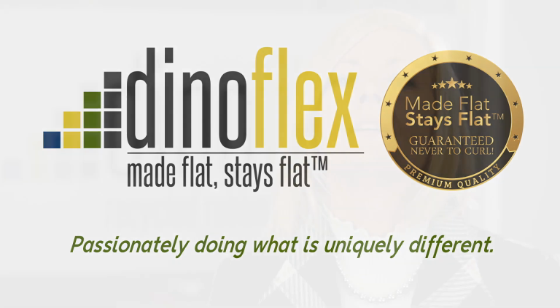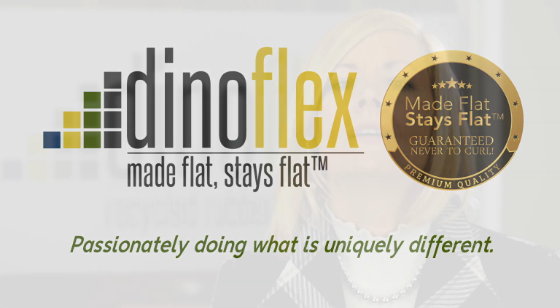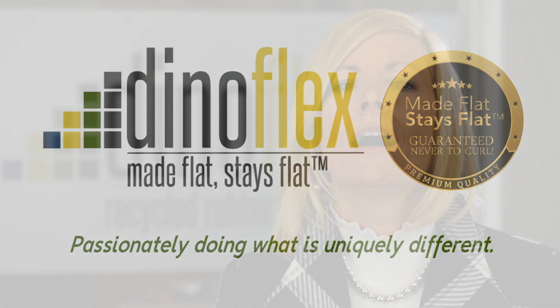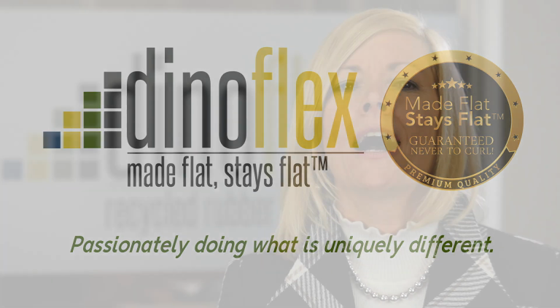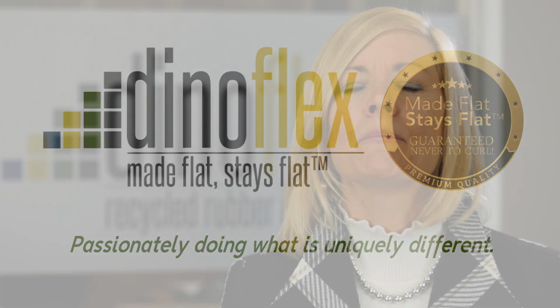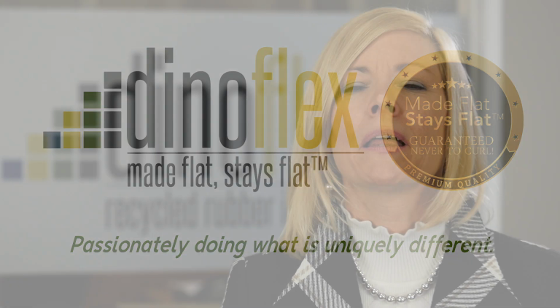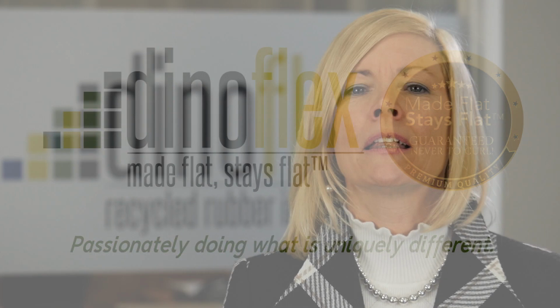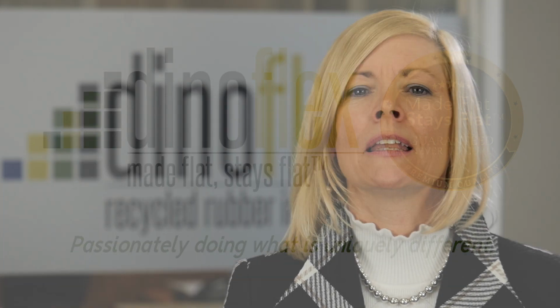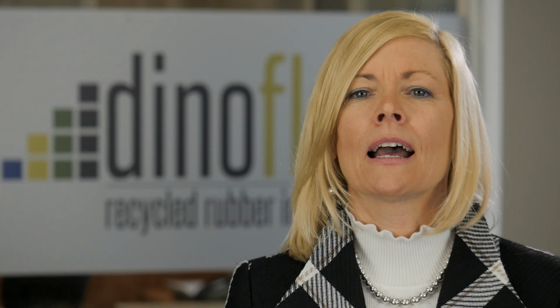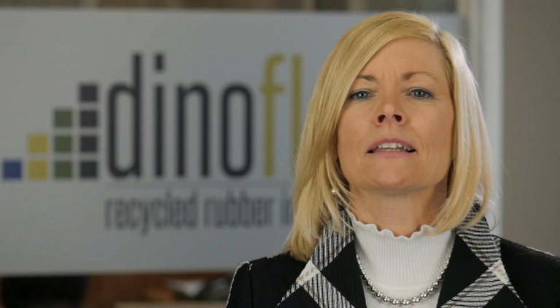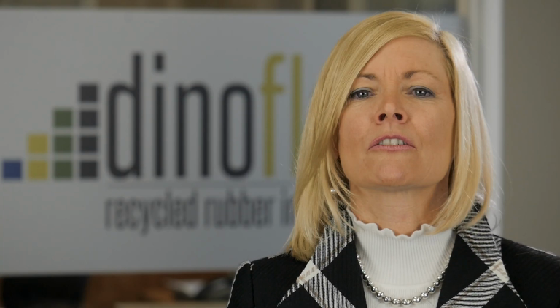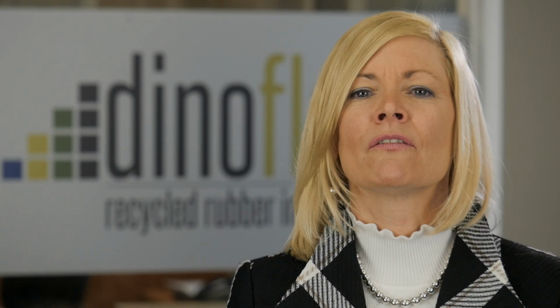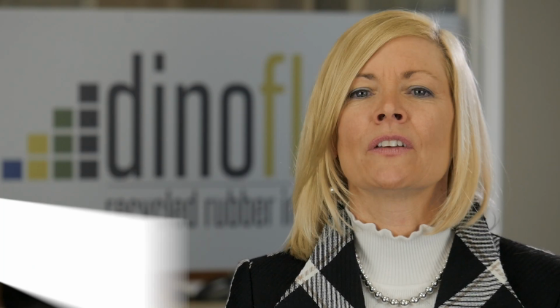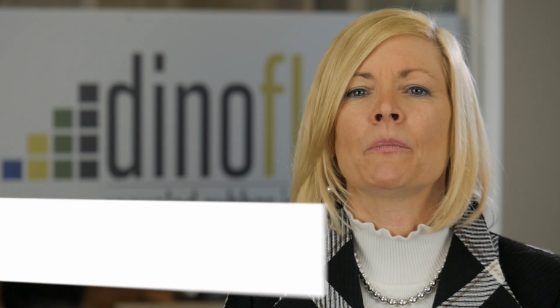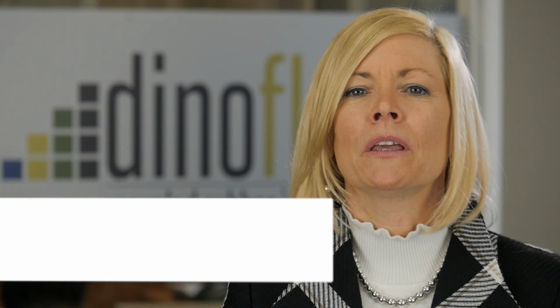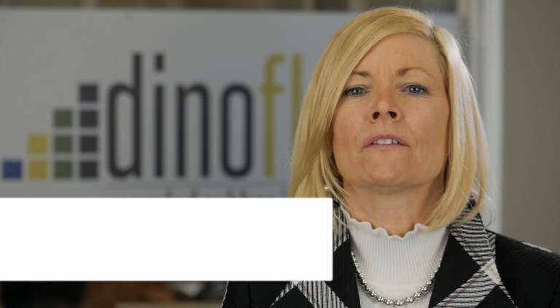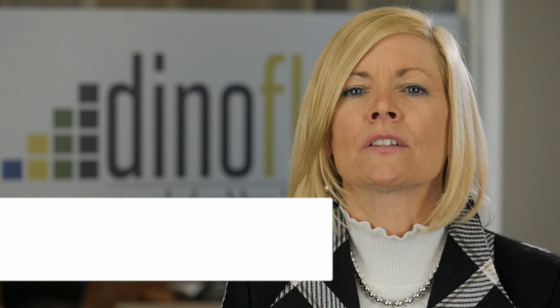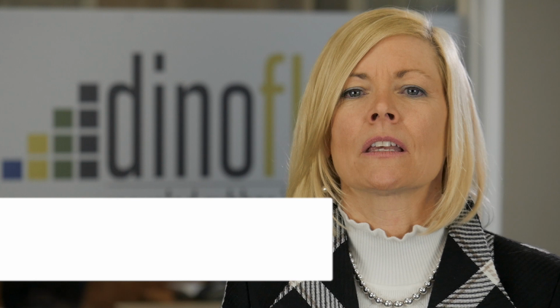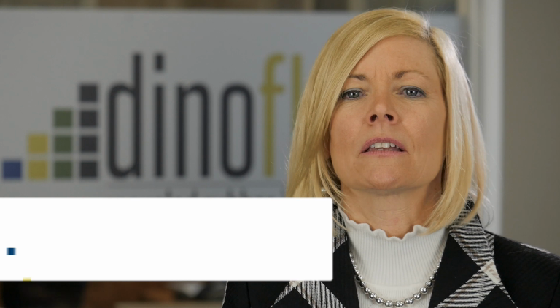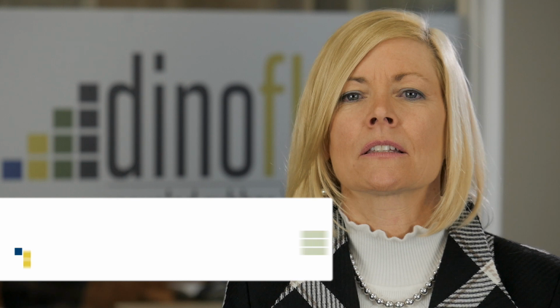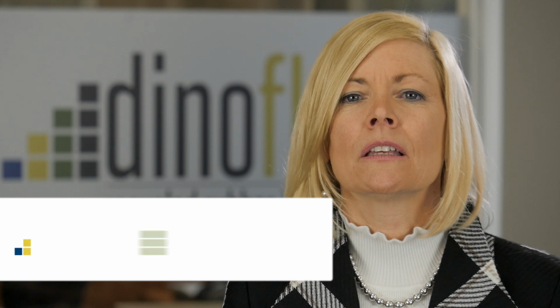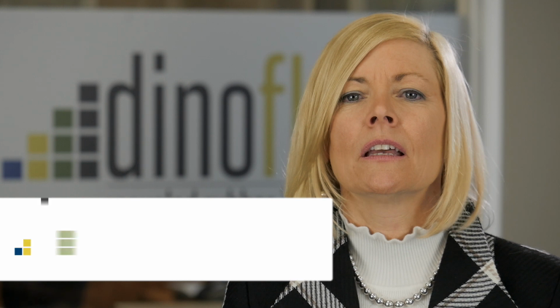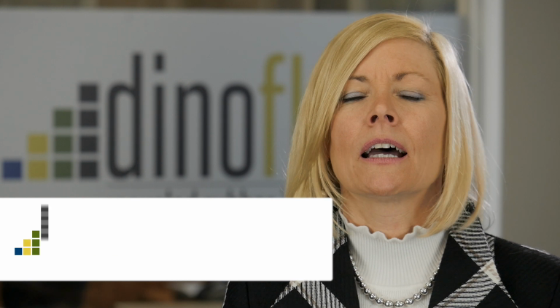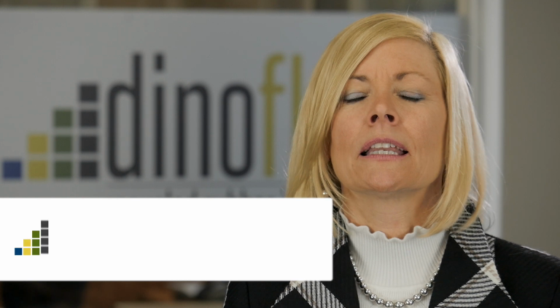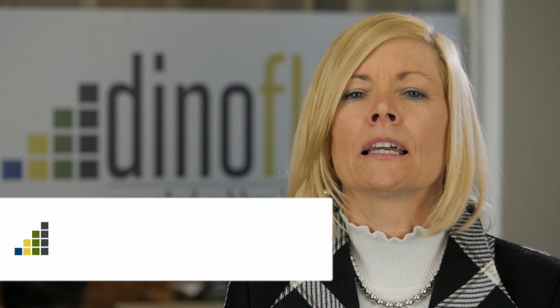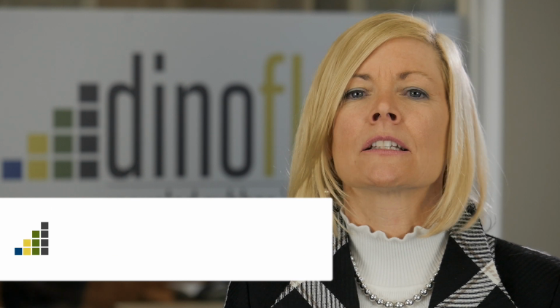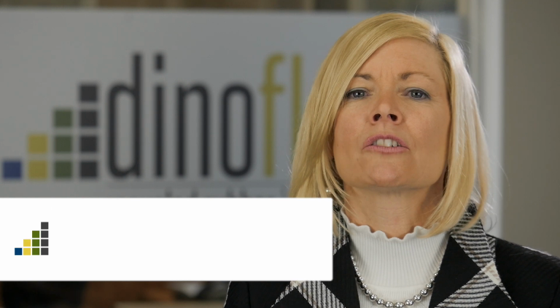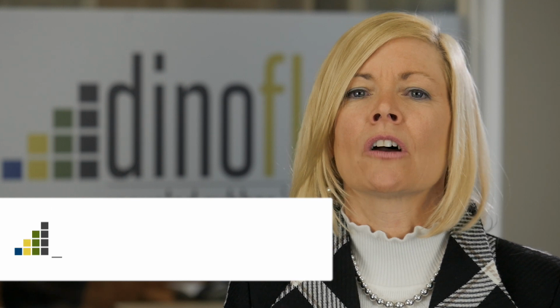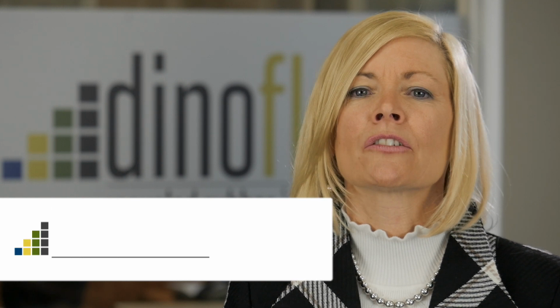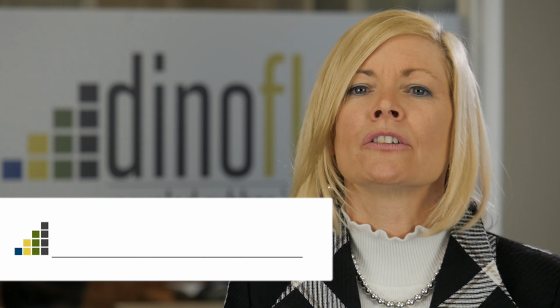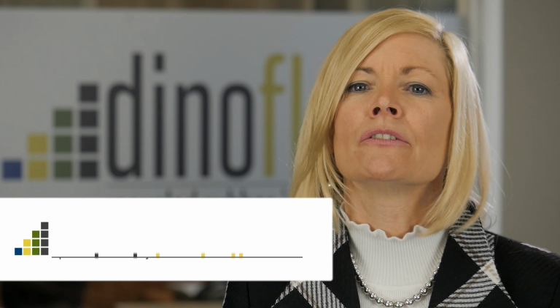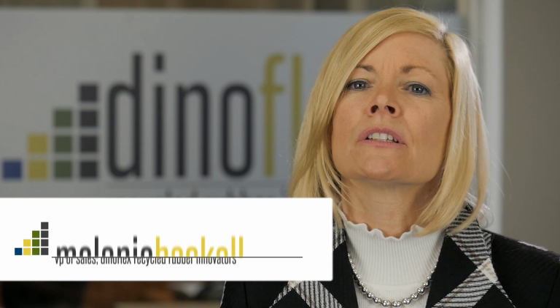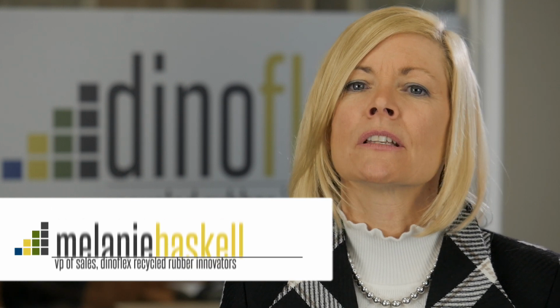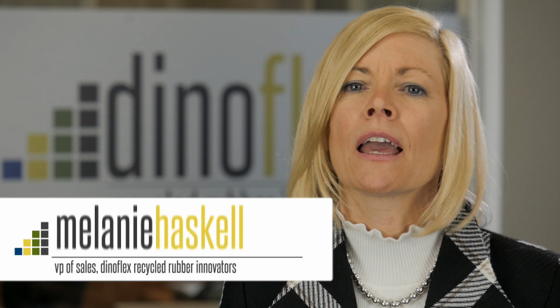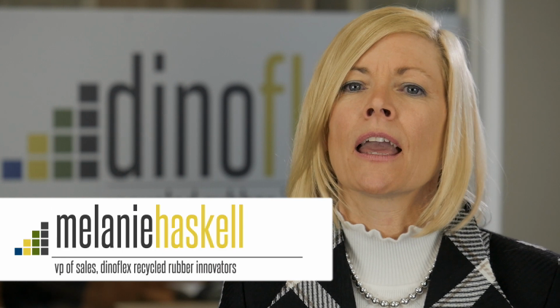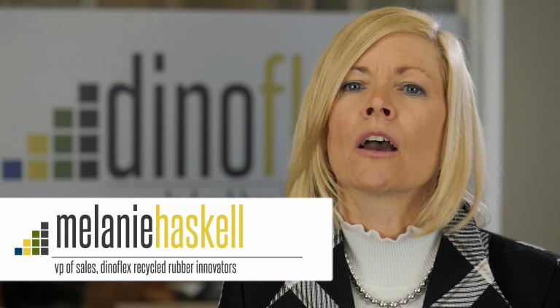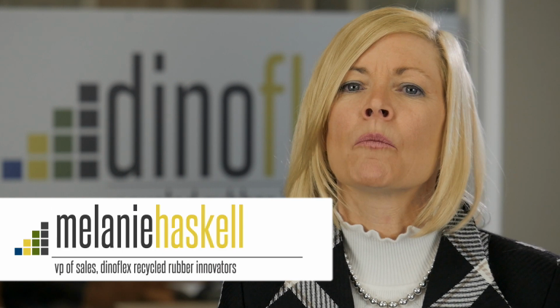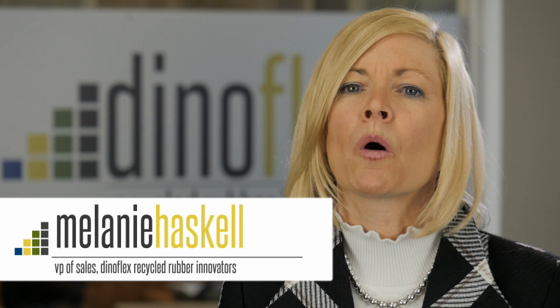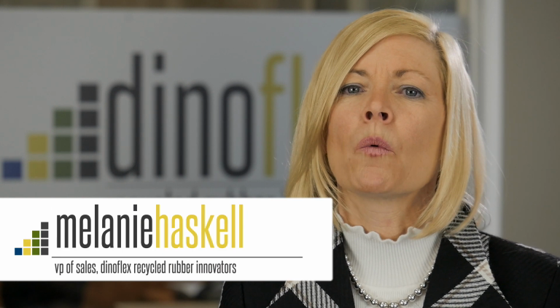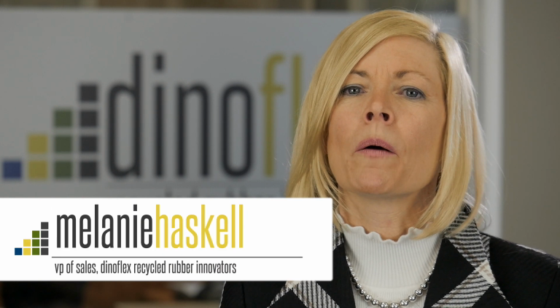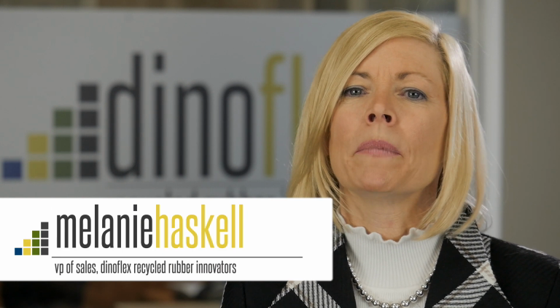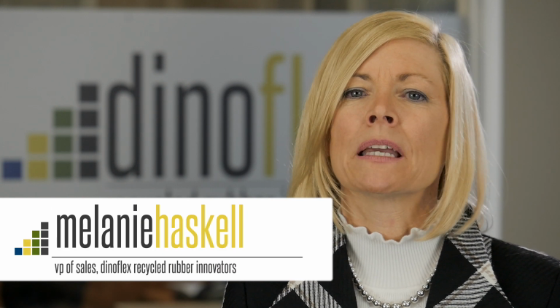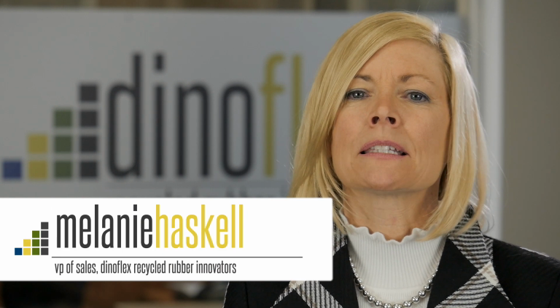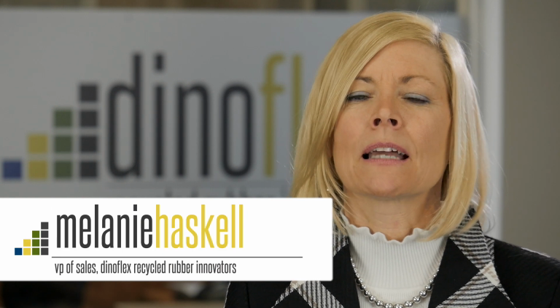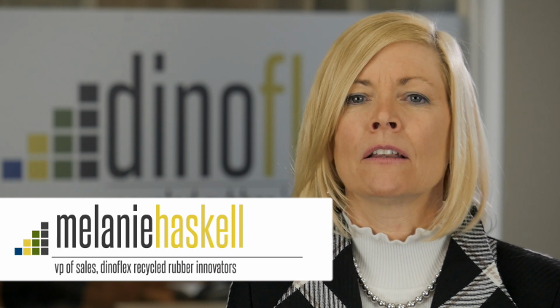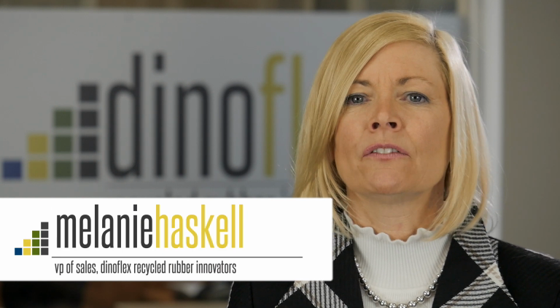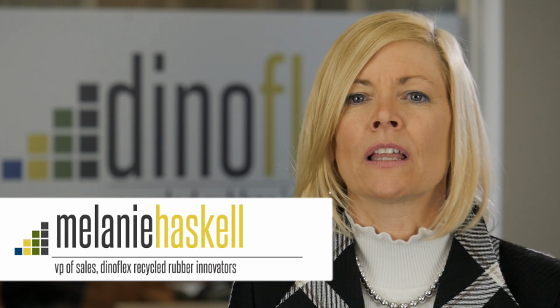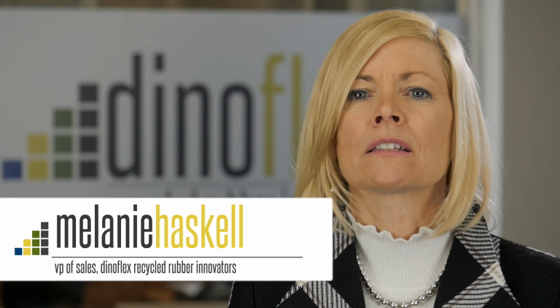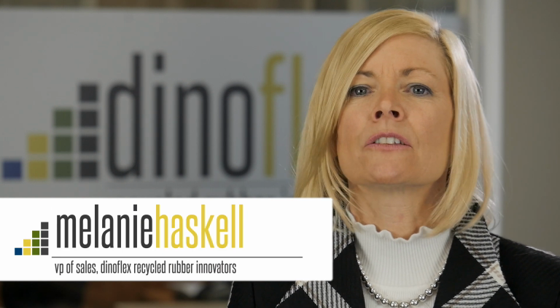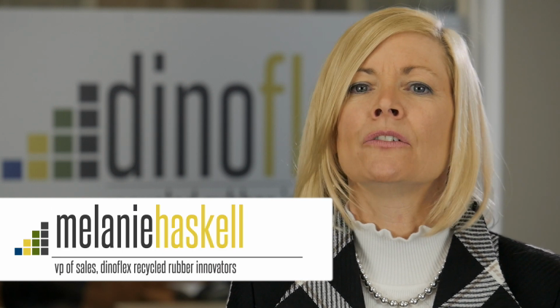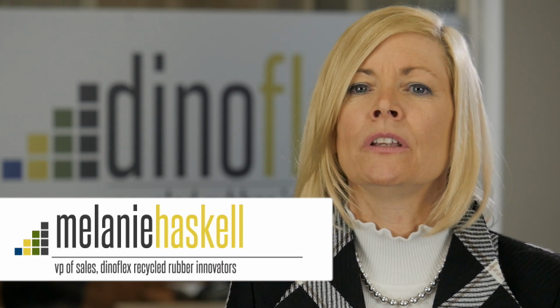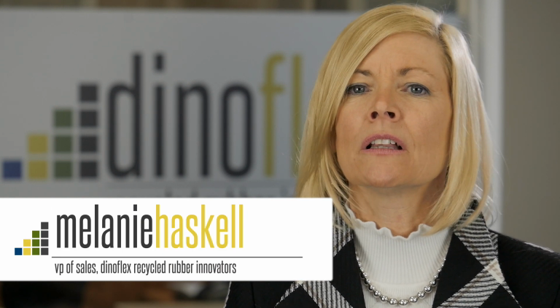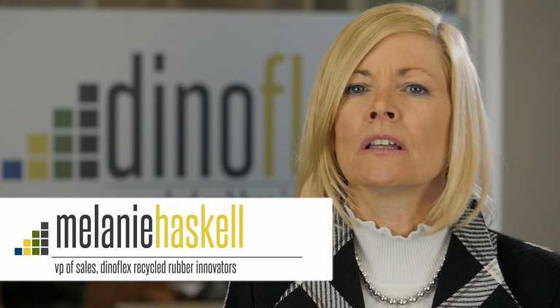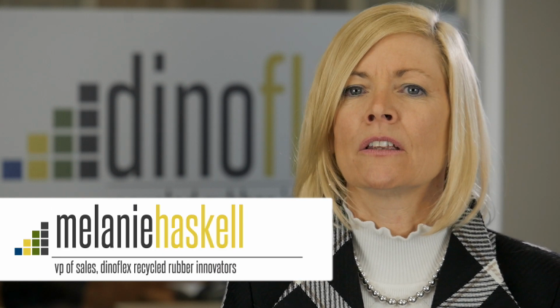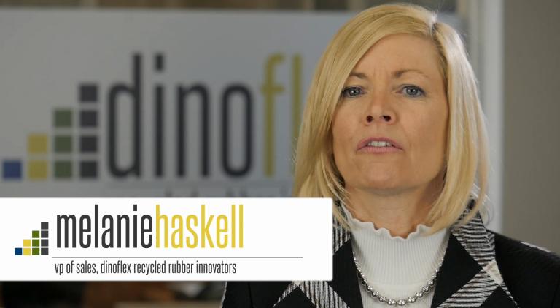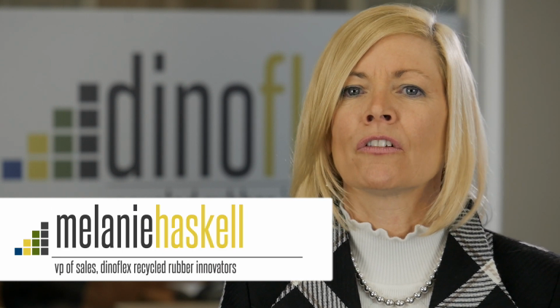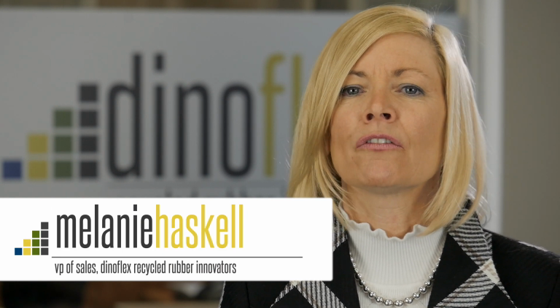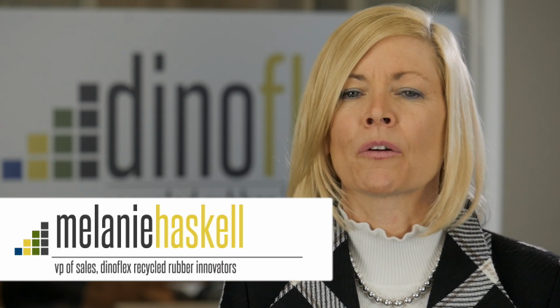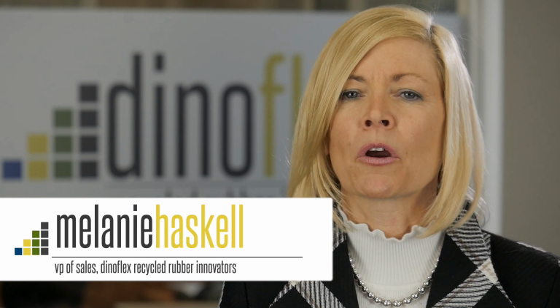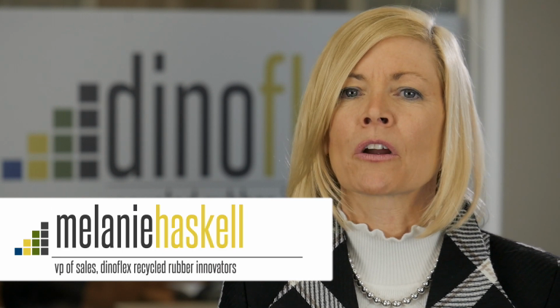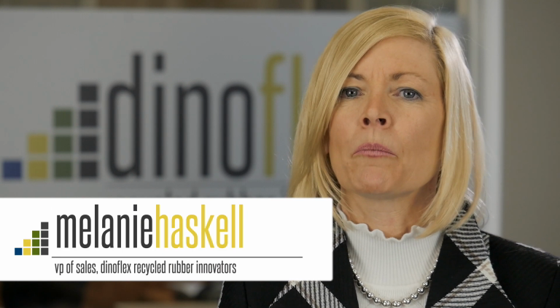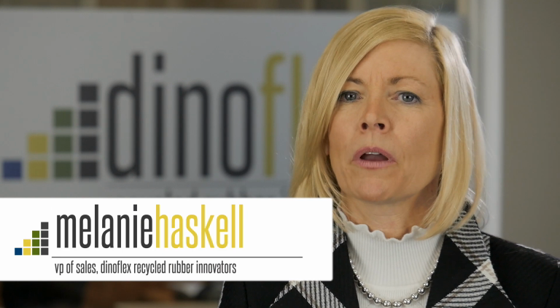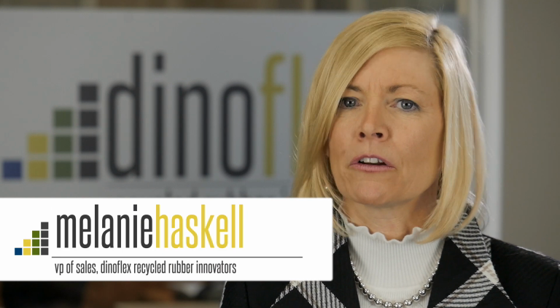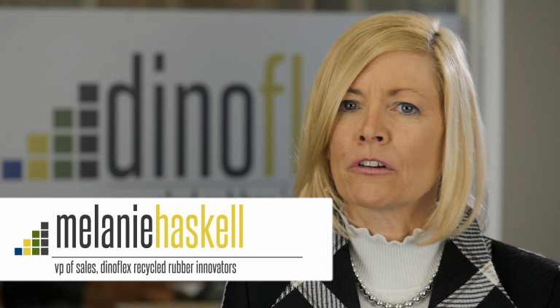I'm Melanie Haskell, VP of Sales. I'd like to talk to you today about what makes DynaFlex uniquely different from our competitors.